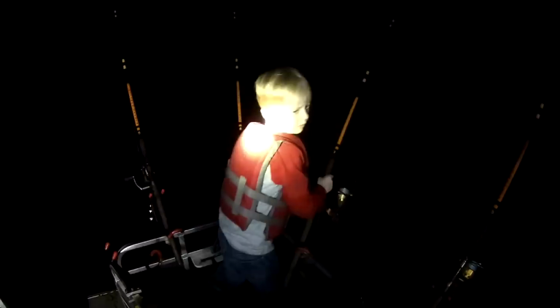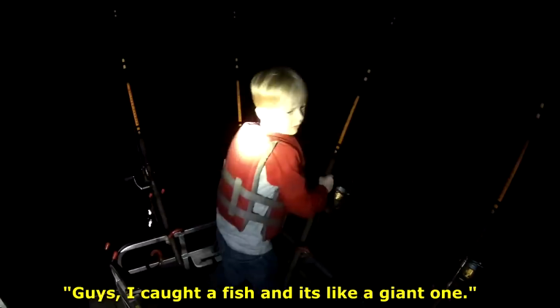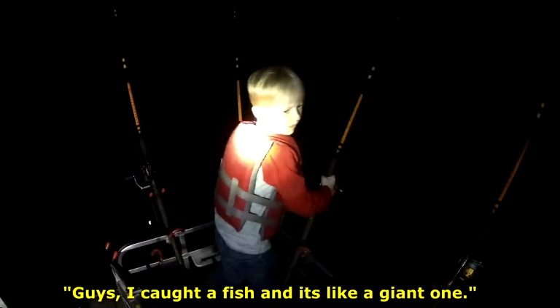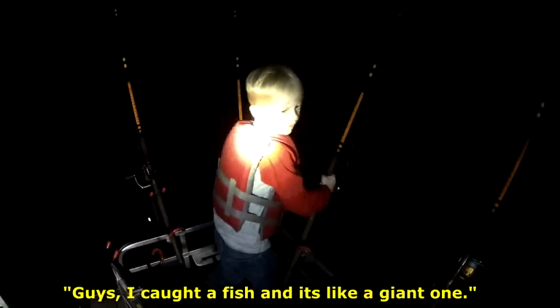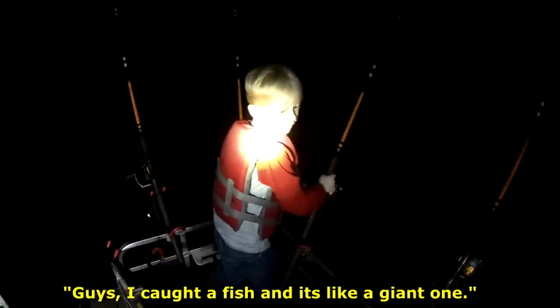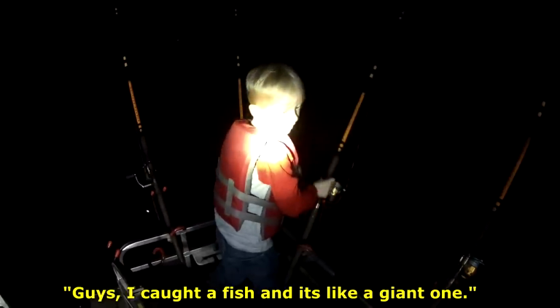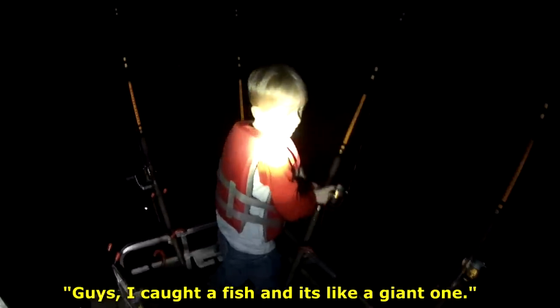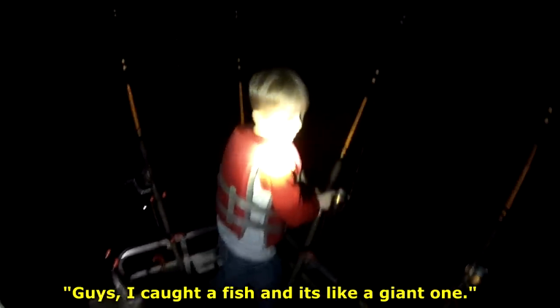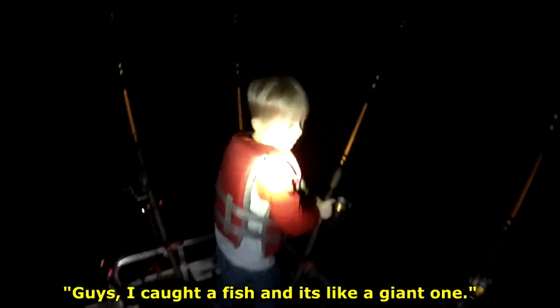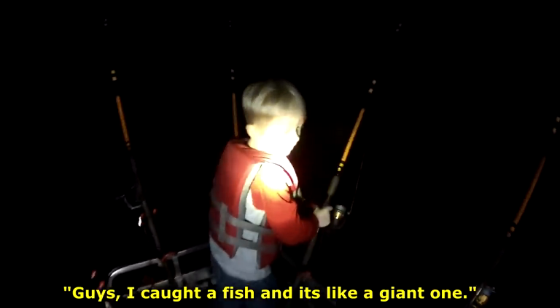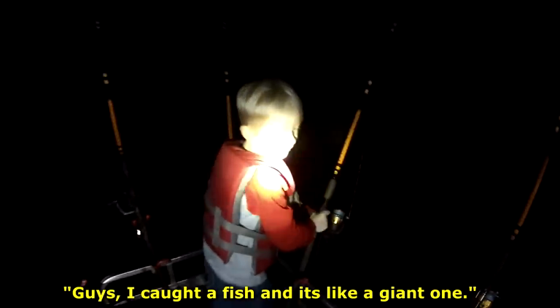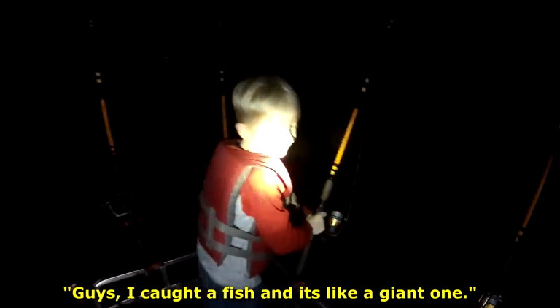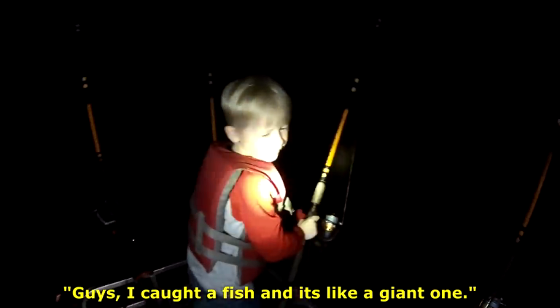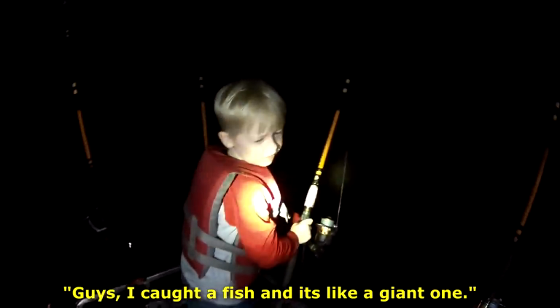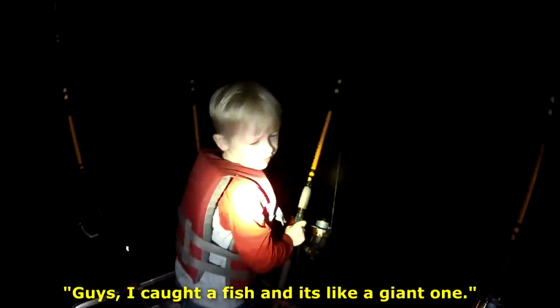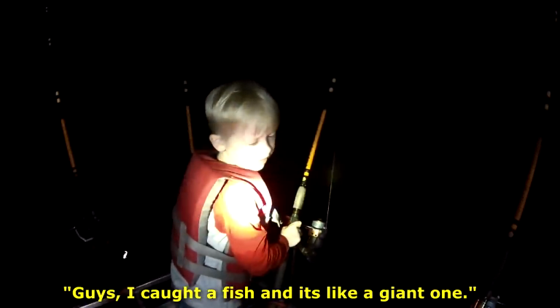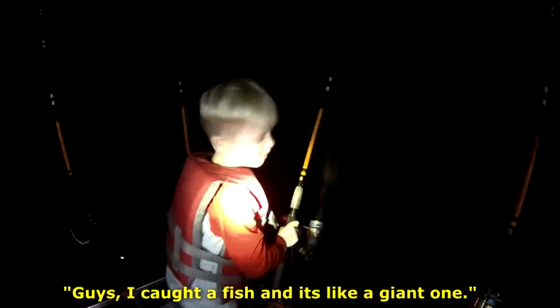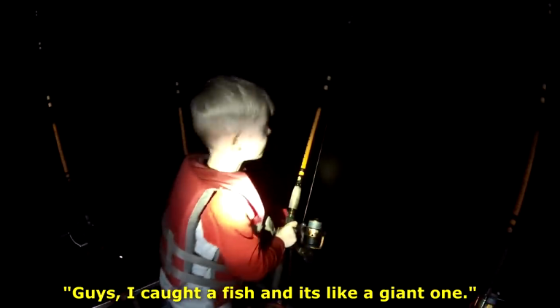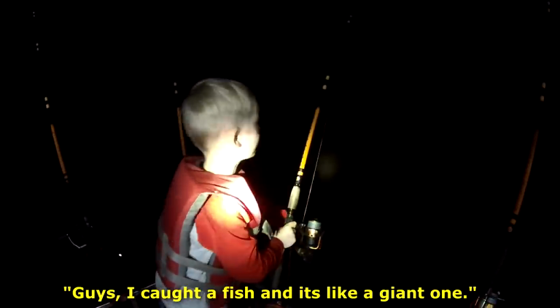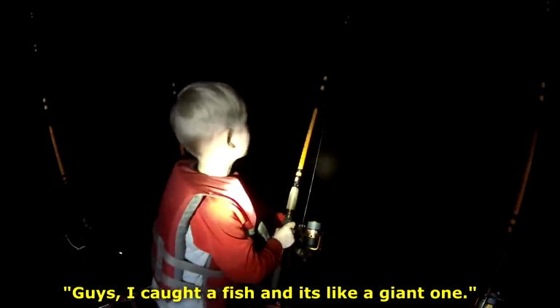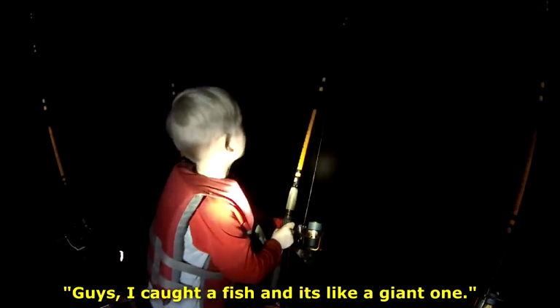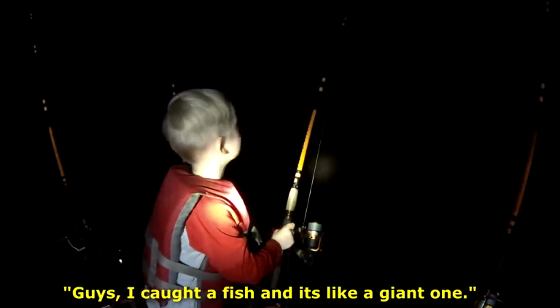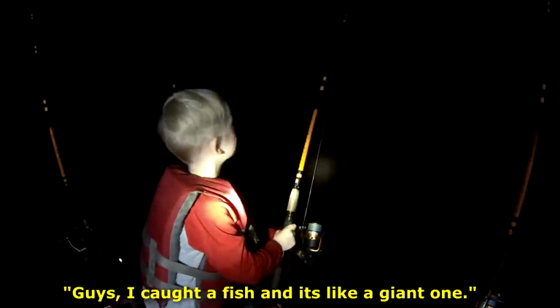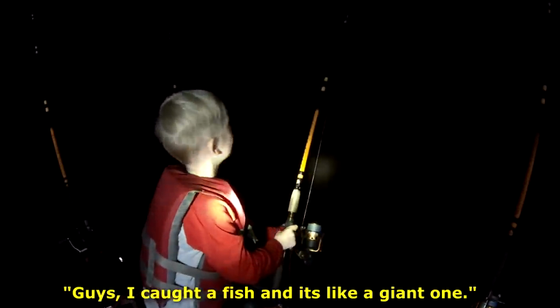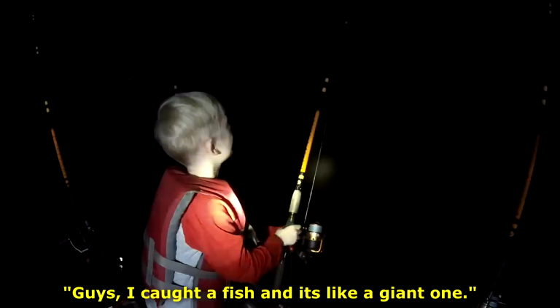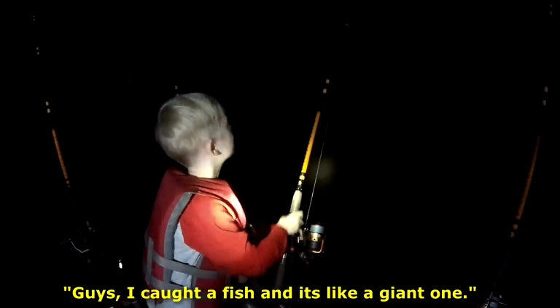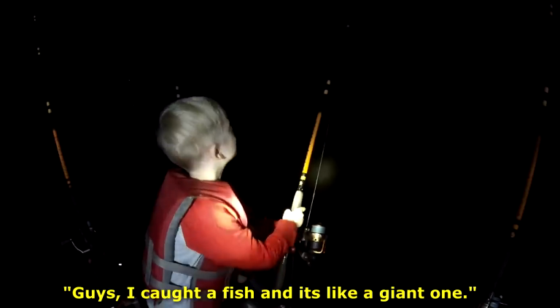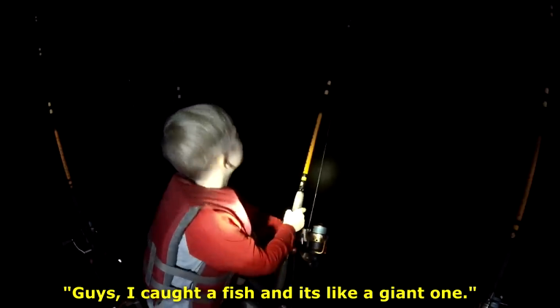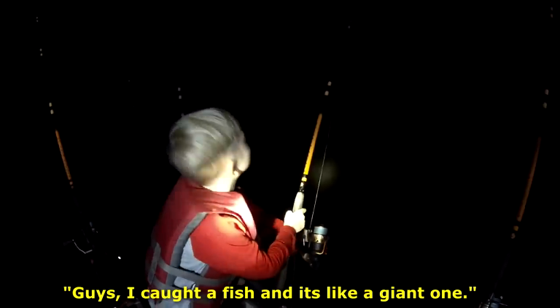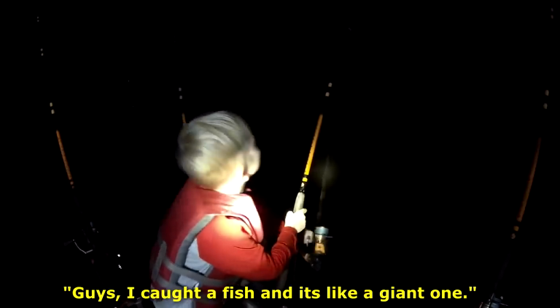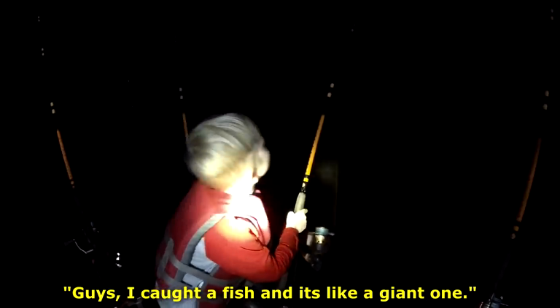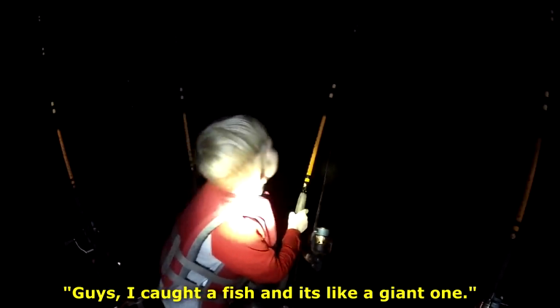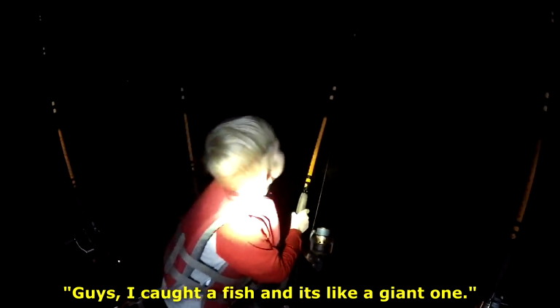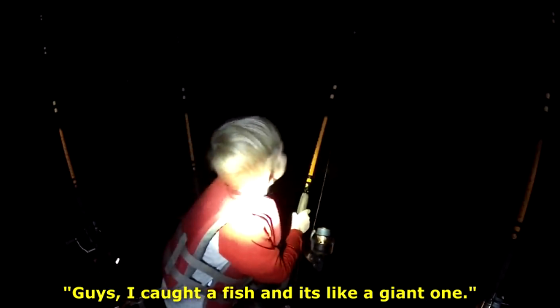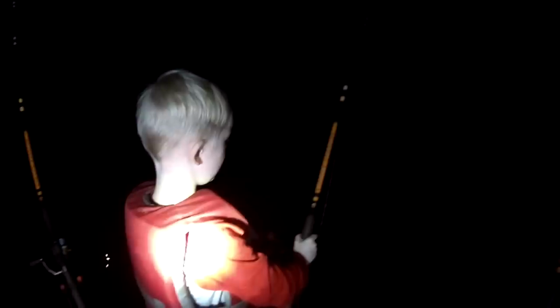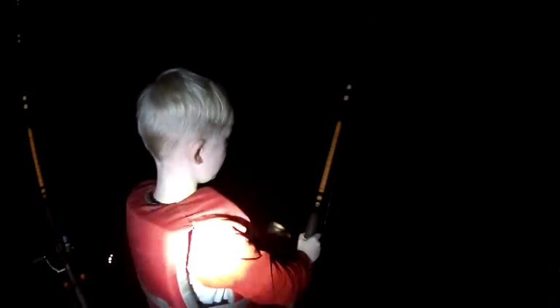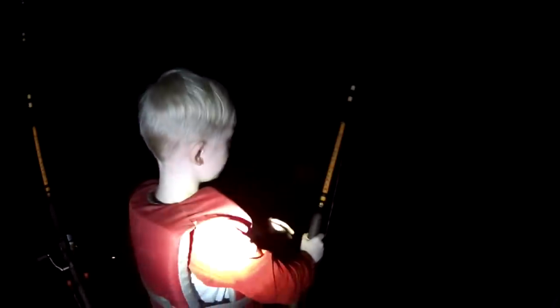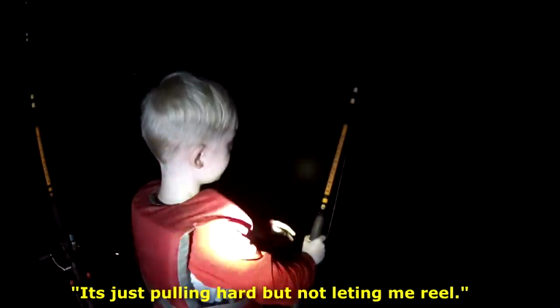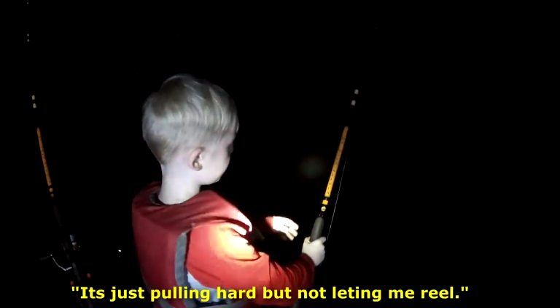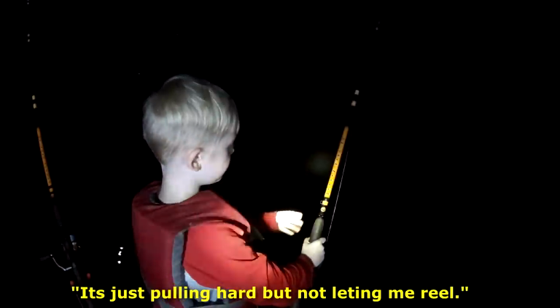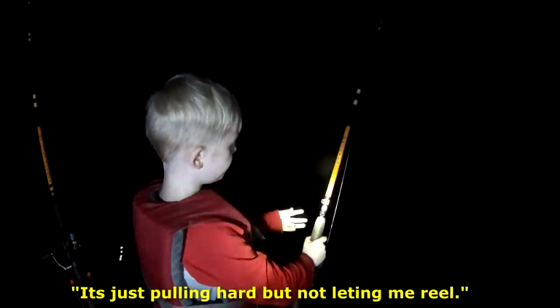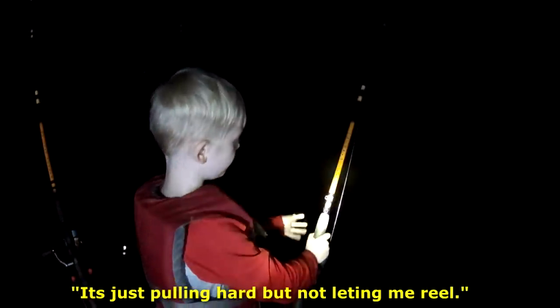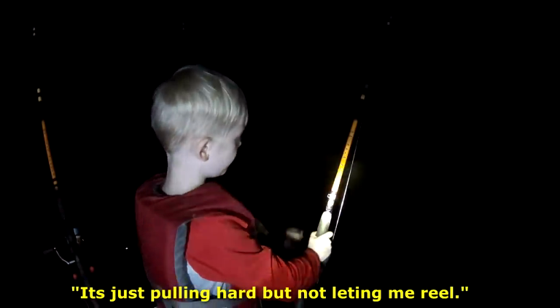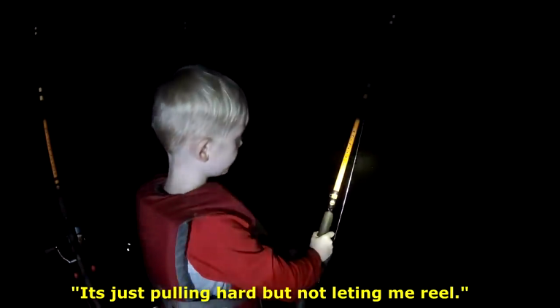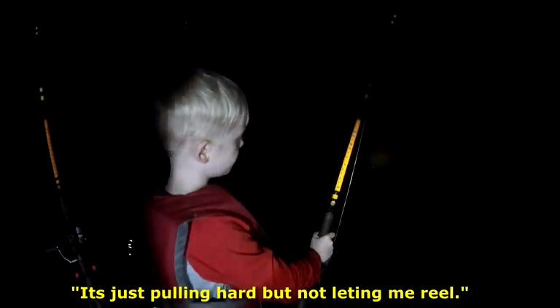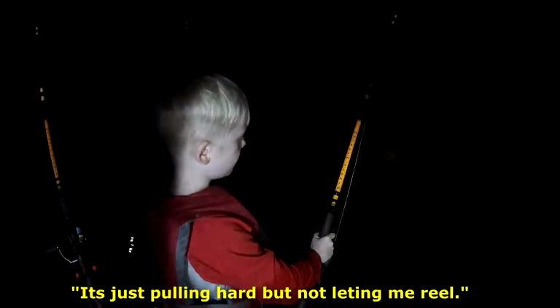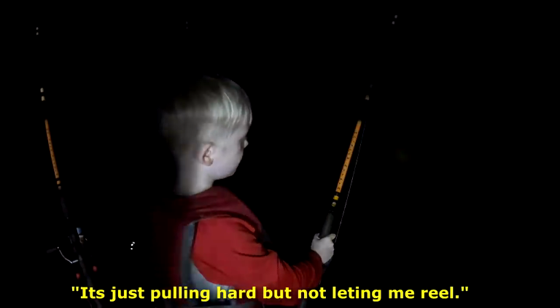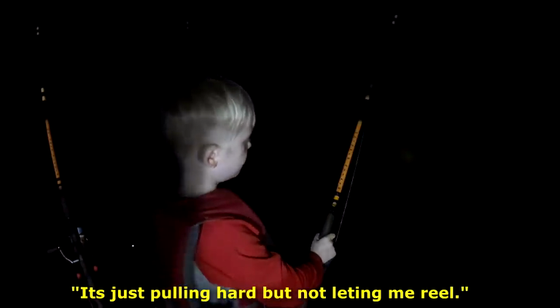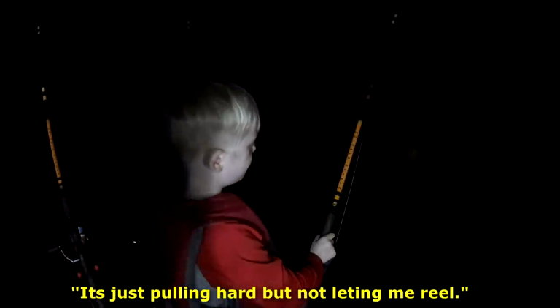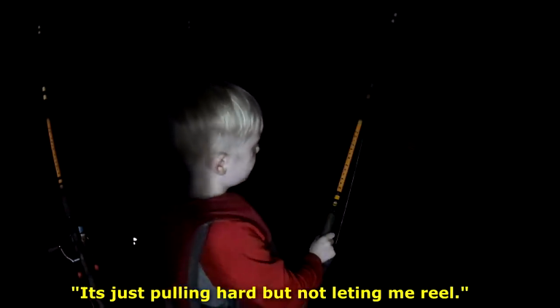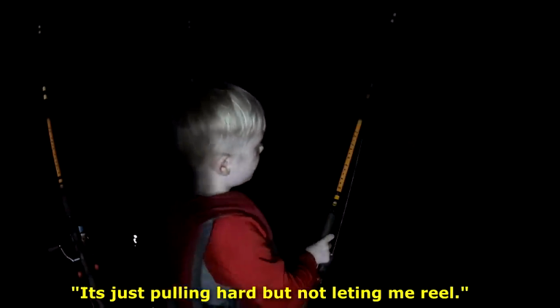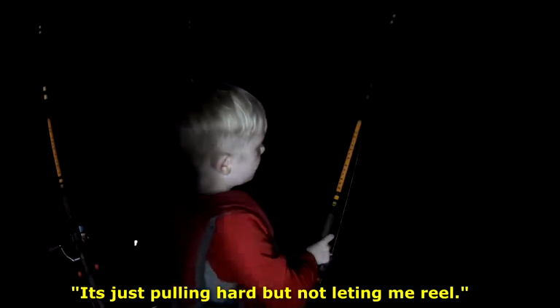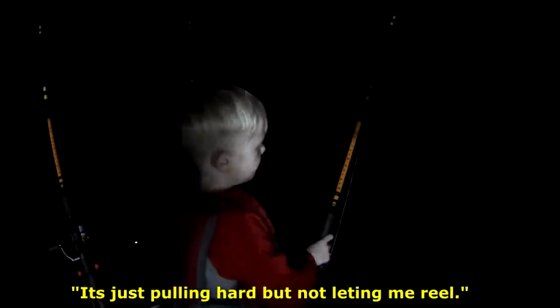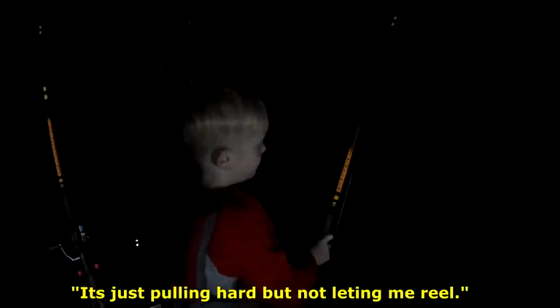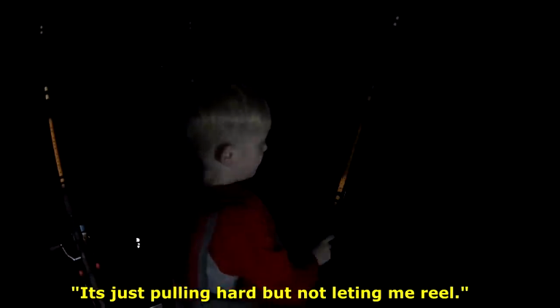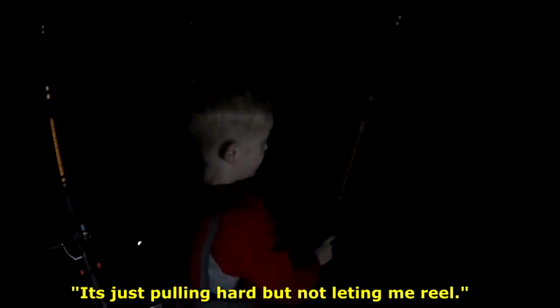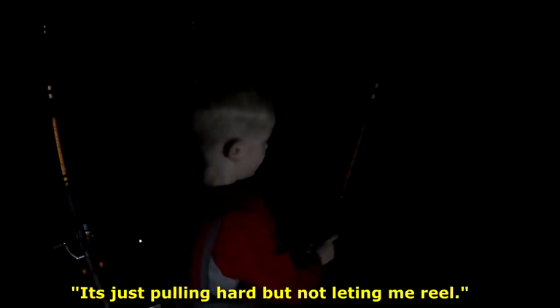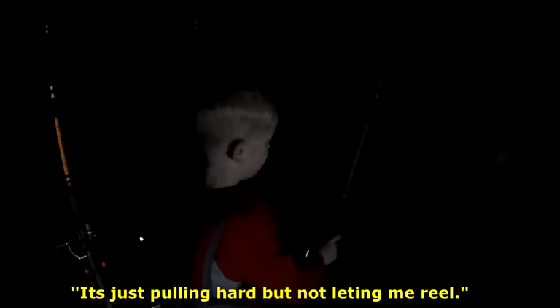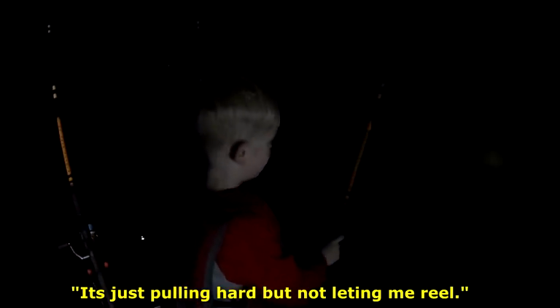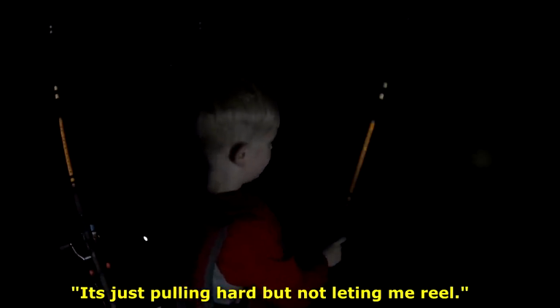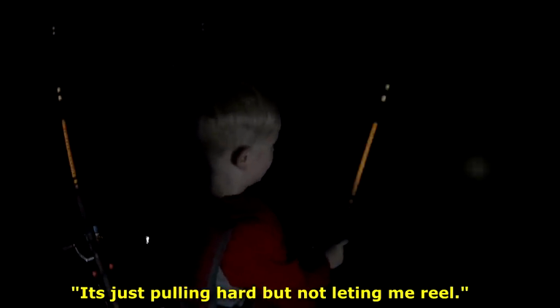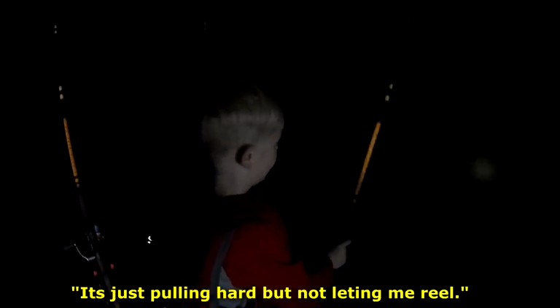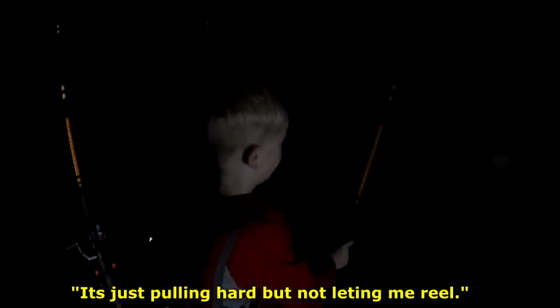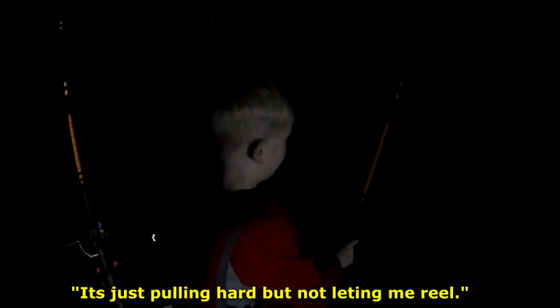Oh guys, I caught a fish, and it's like a giant. This is pointing hard, but not letting me reel.